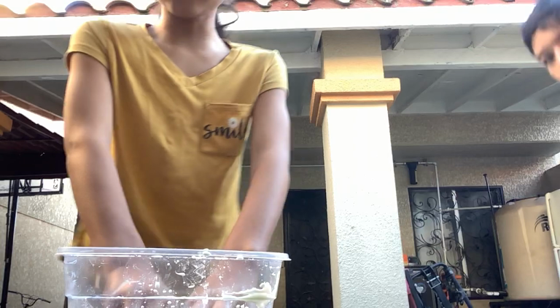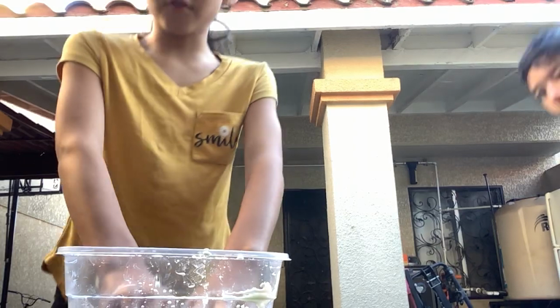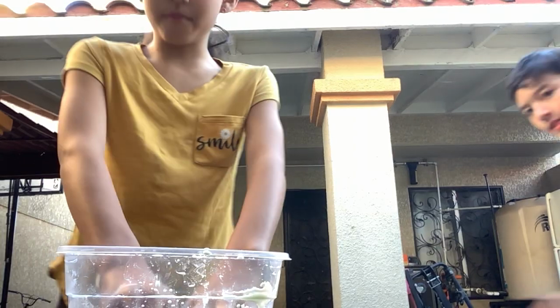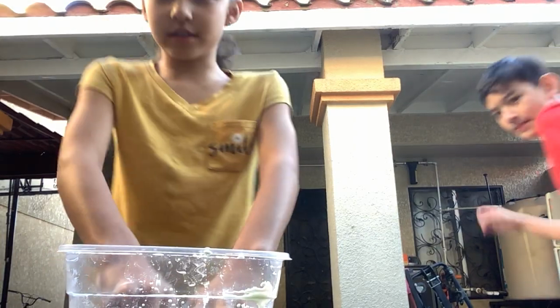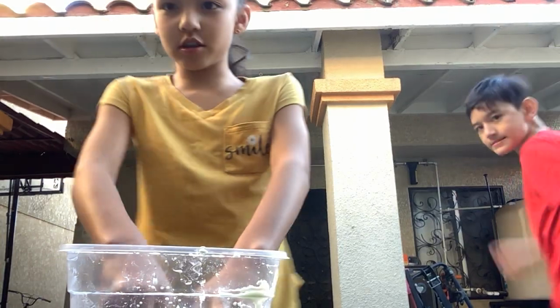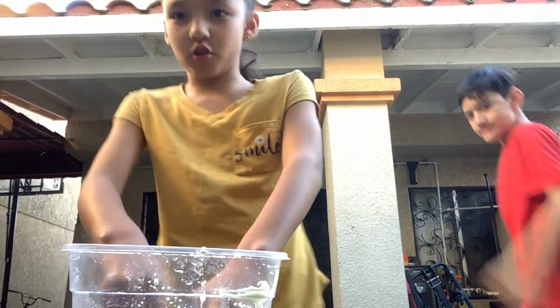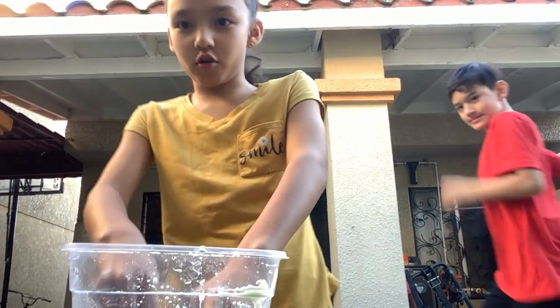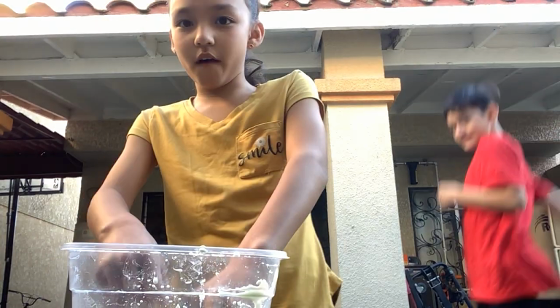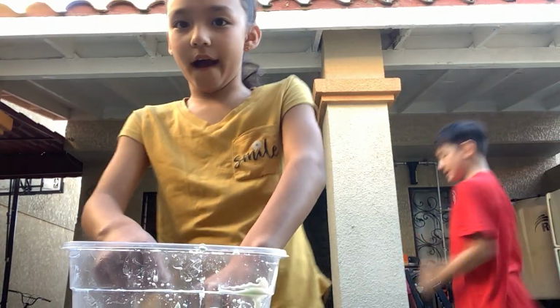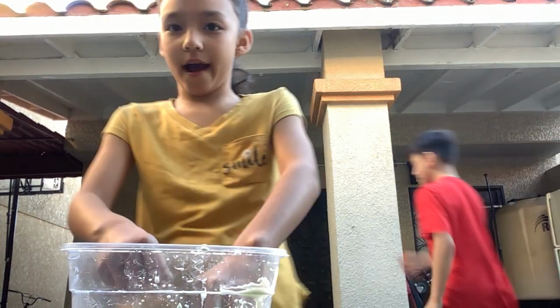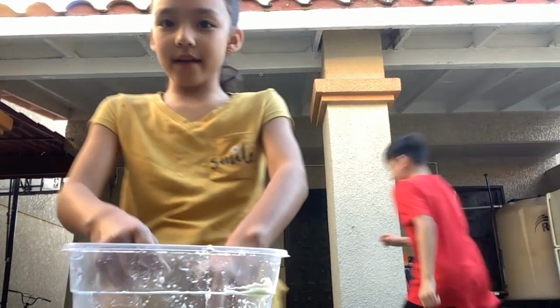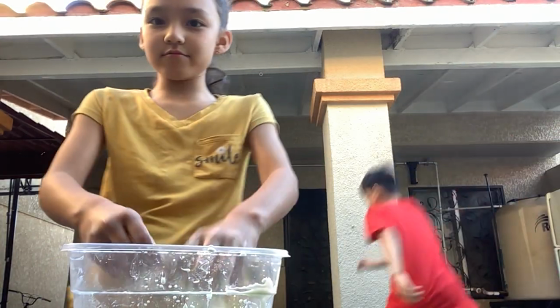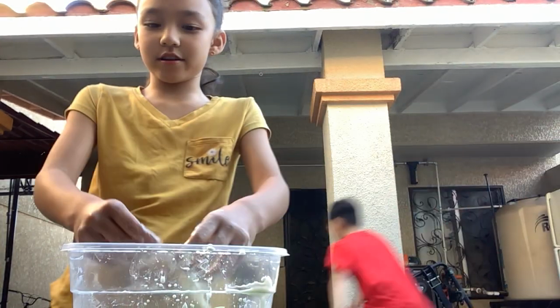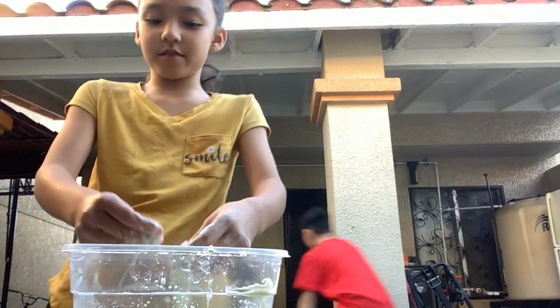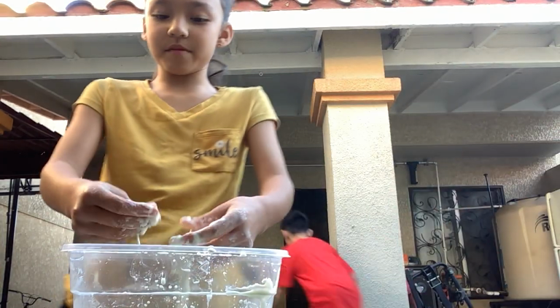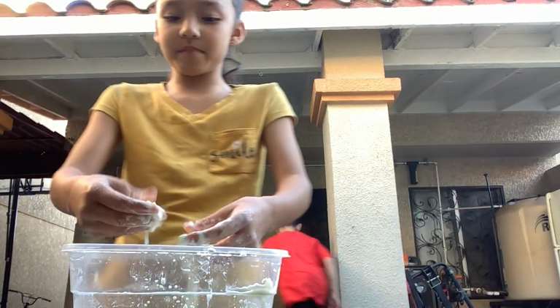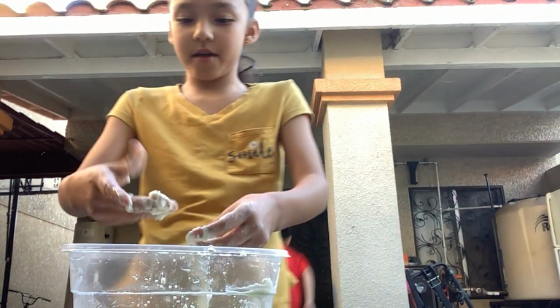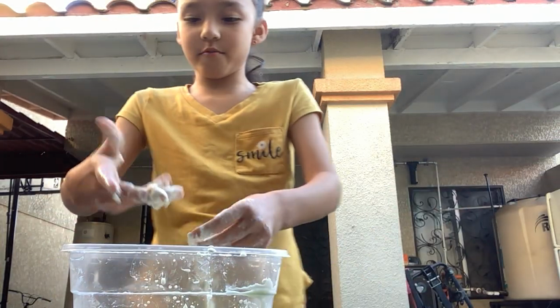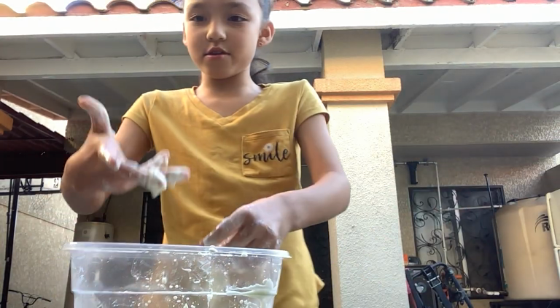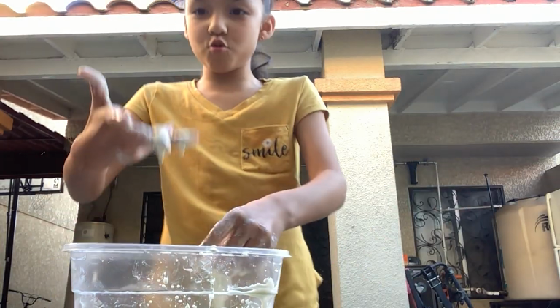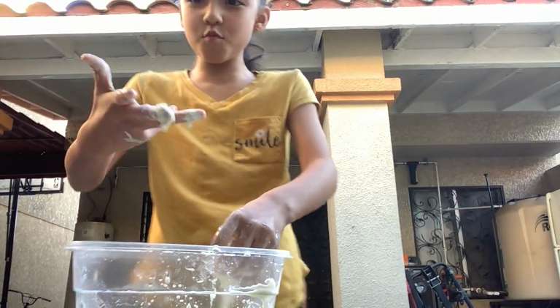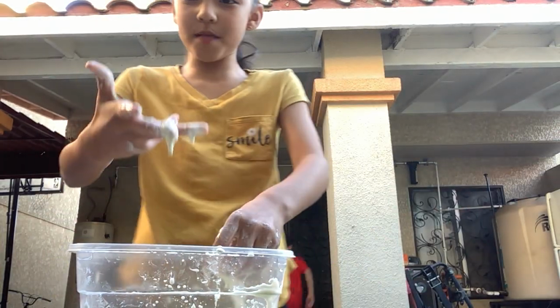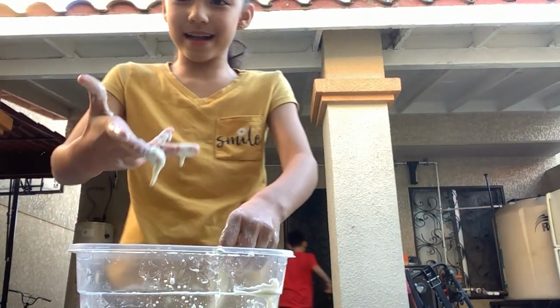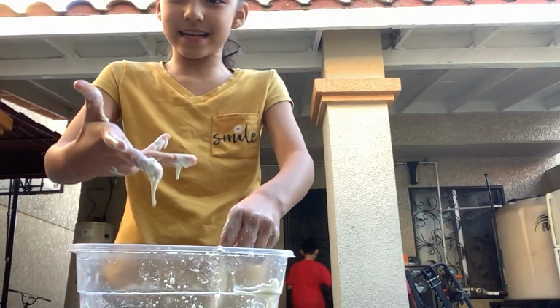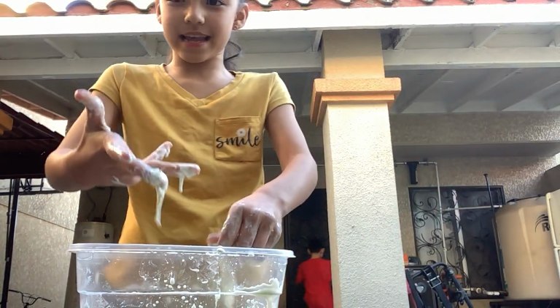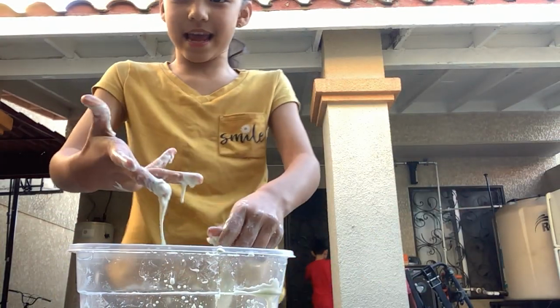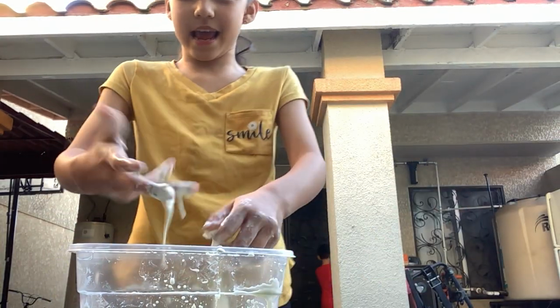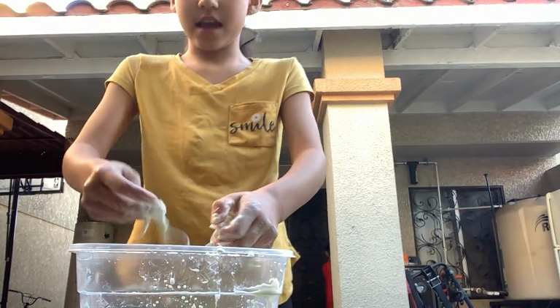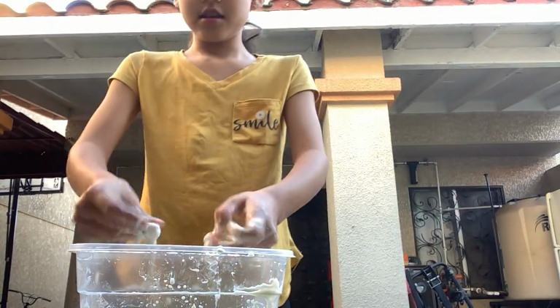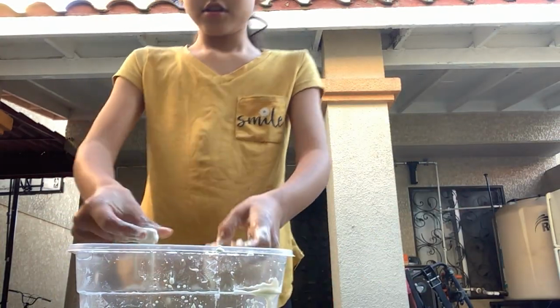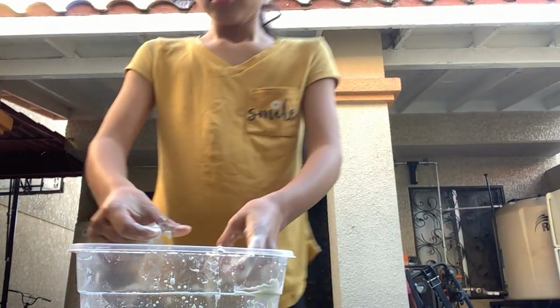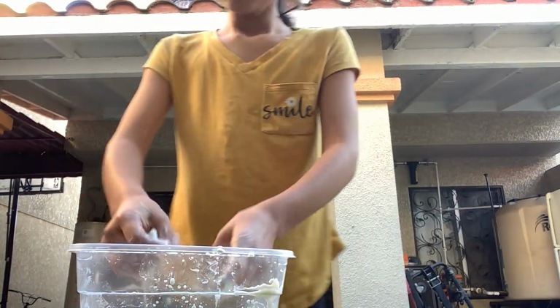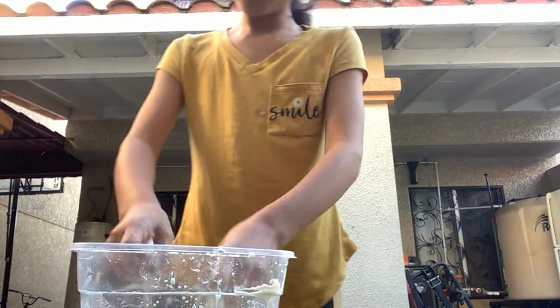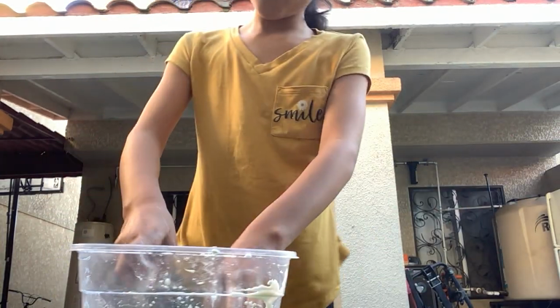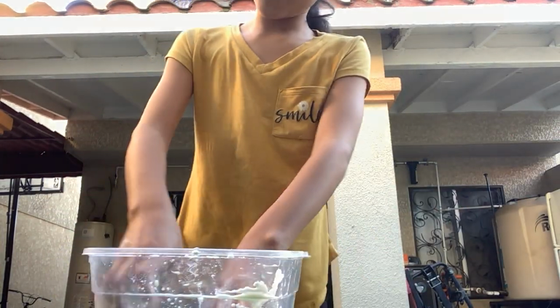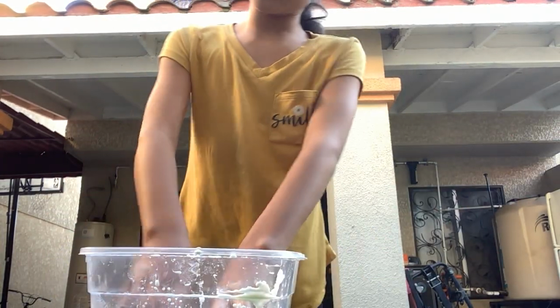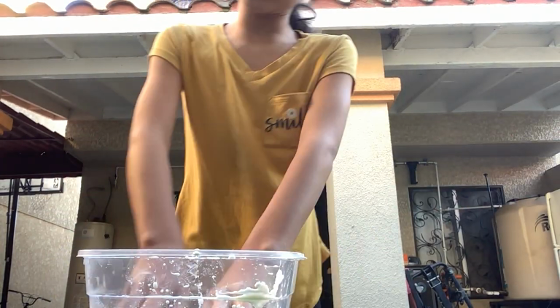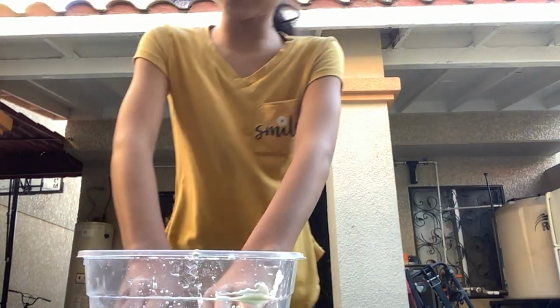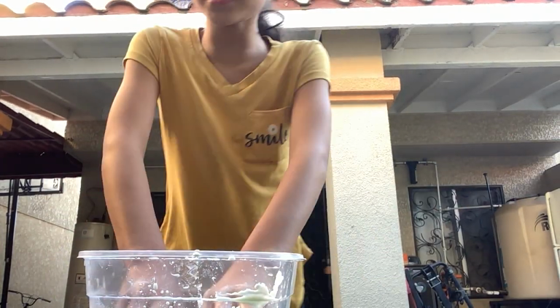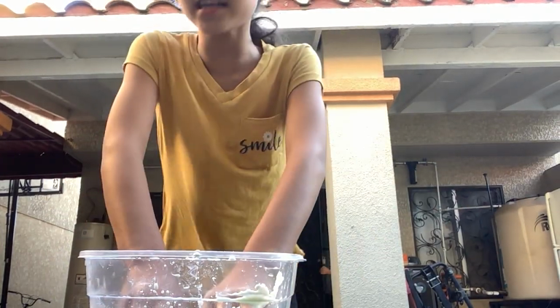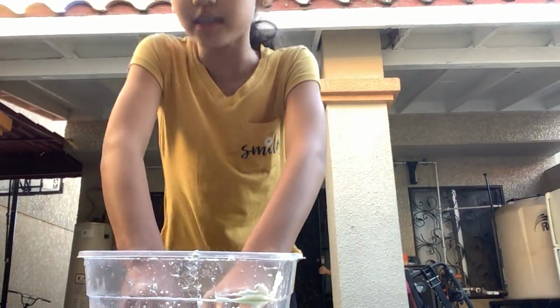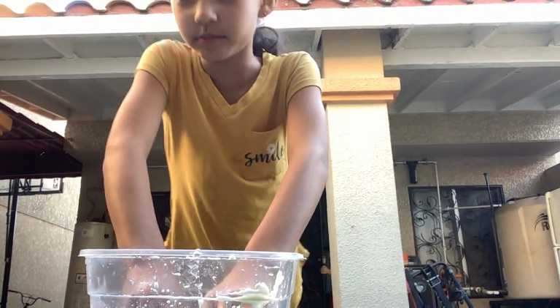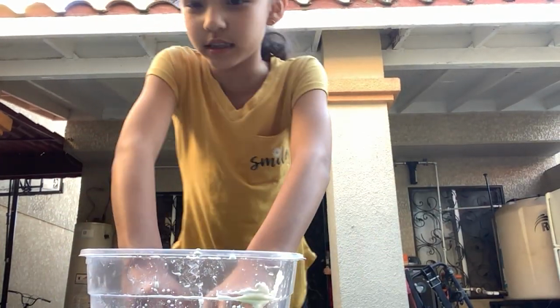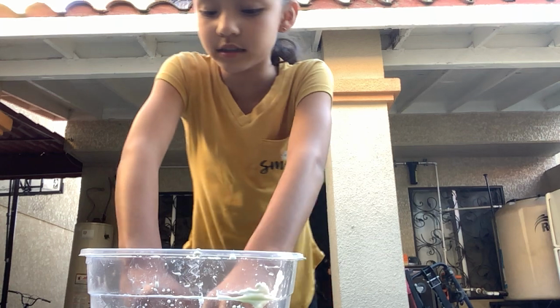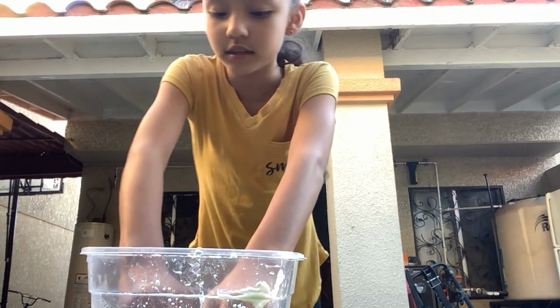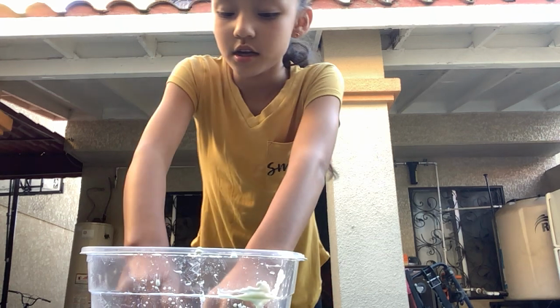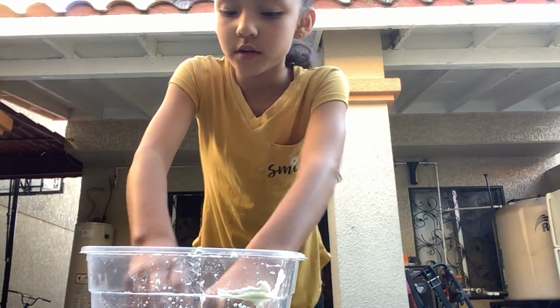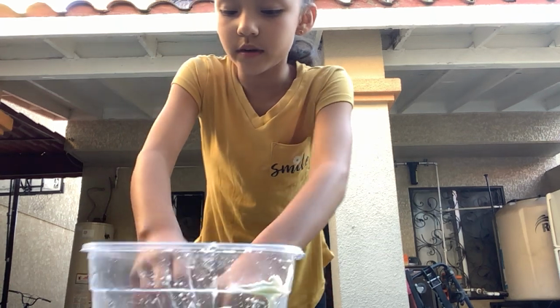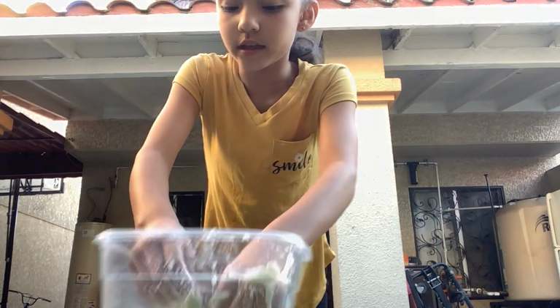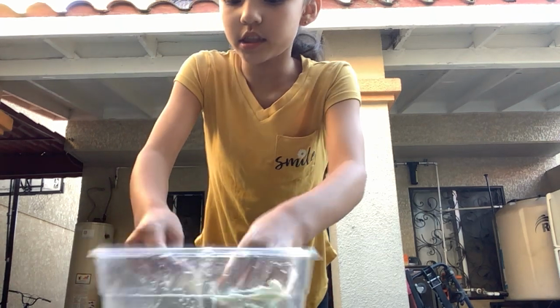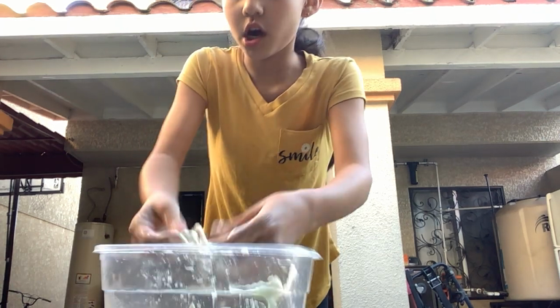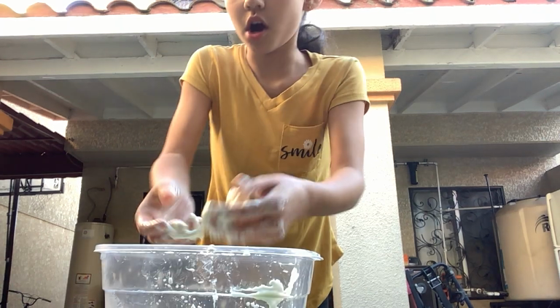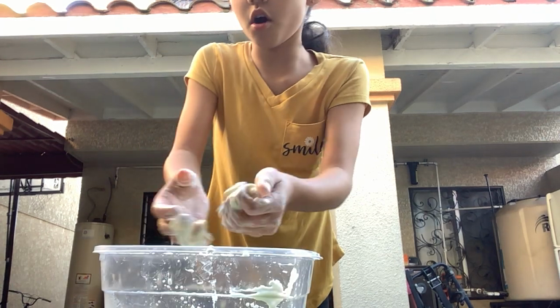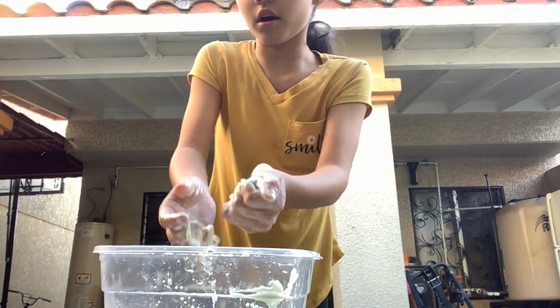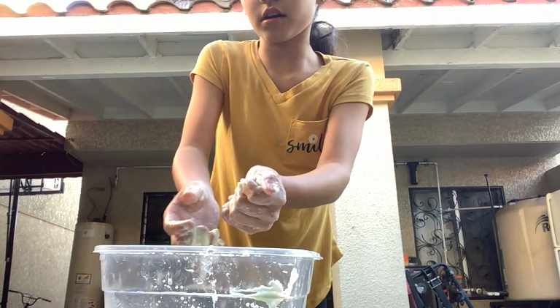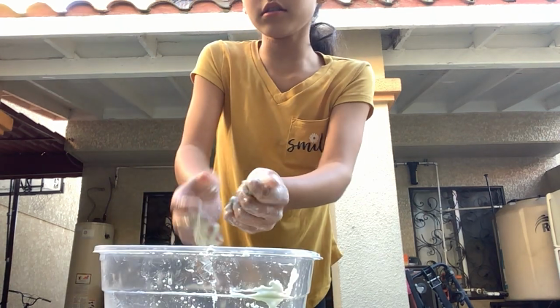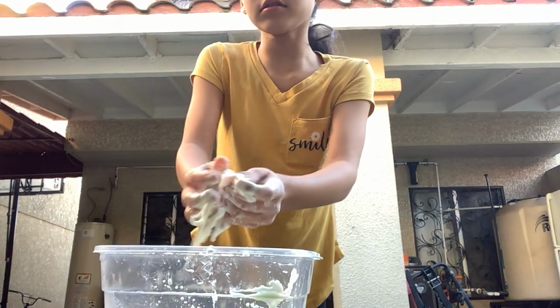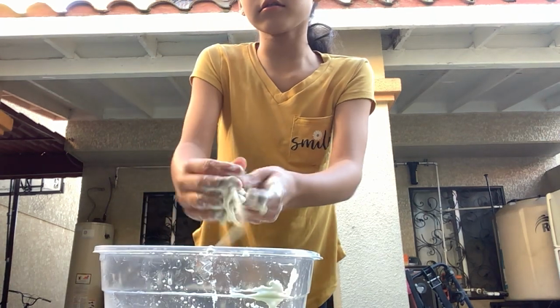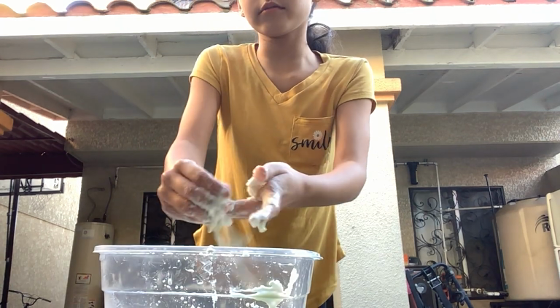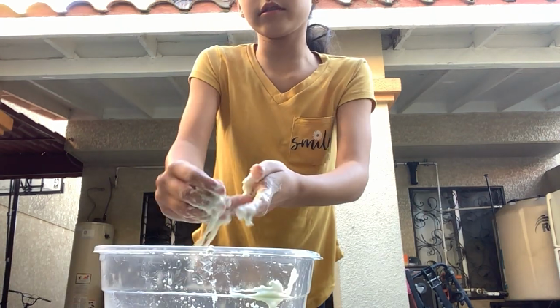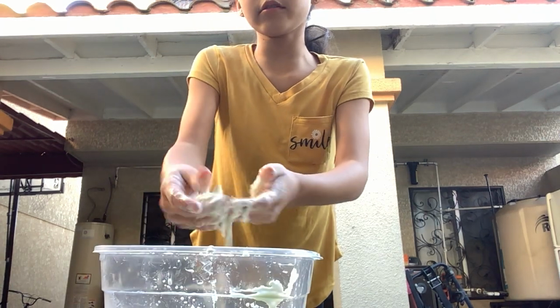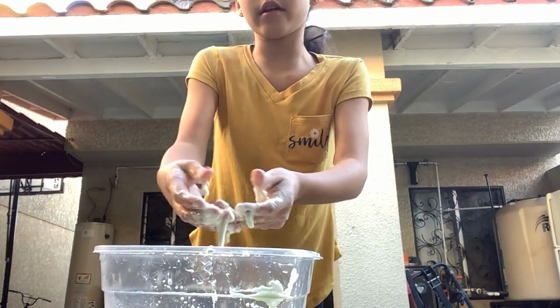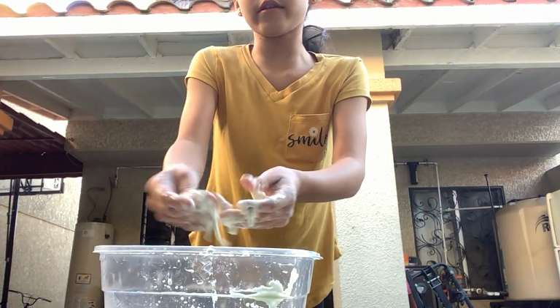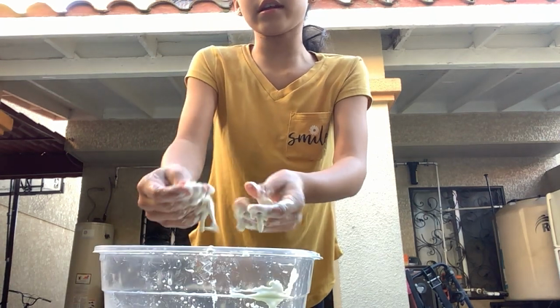Welcome back to Turtle Ha Ha. We're going to be playing with Oobleck today. It's technically a substance where it covers when you grab it.